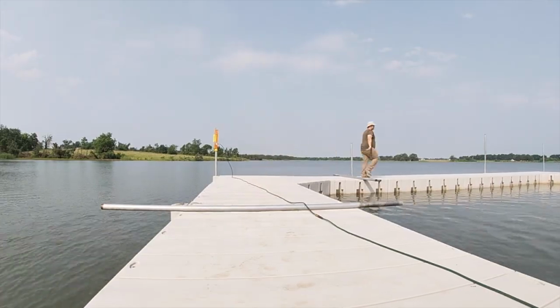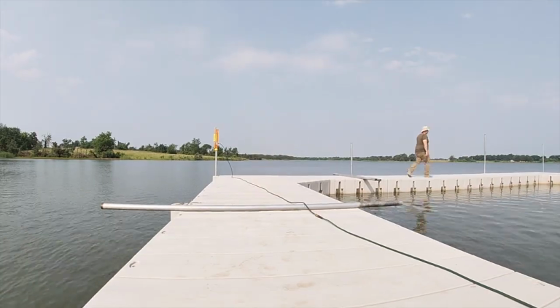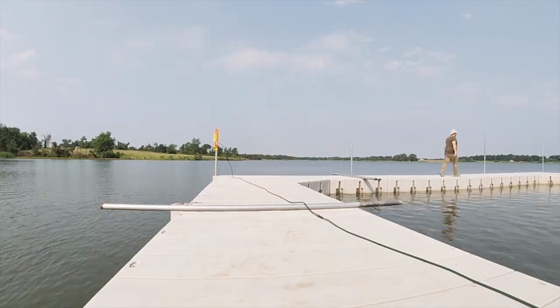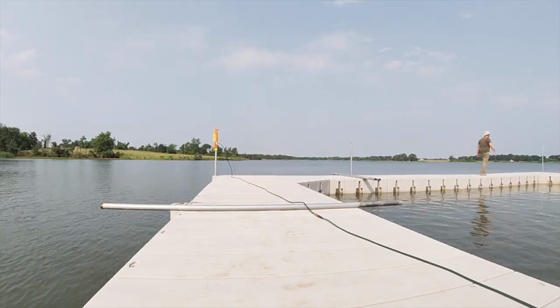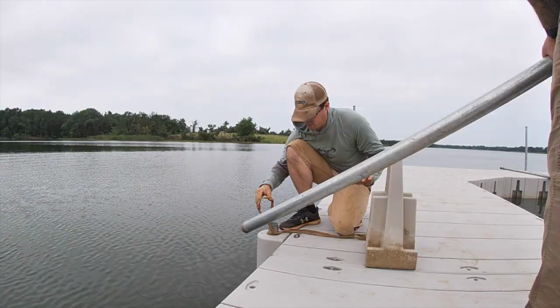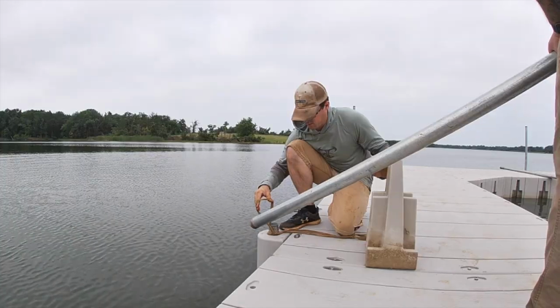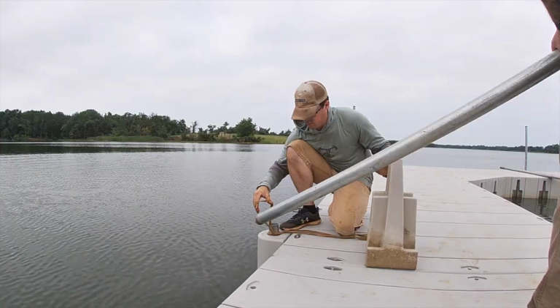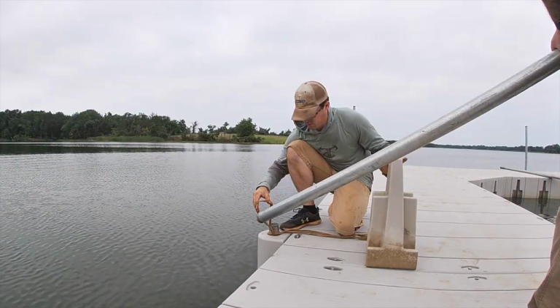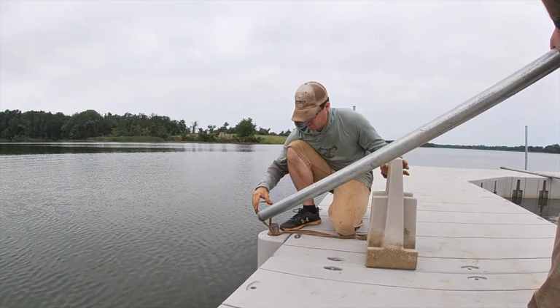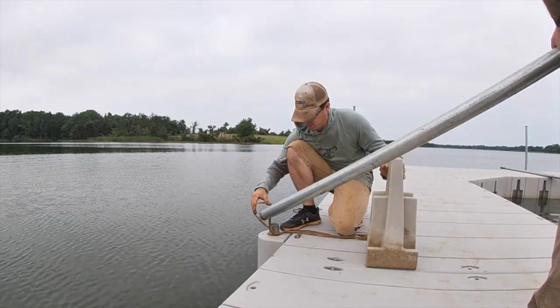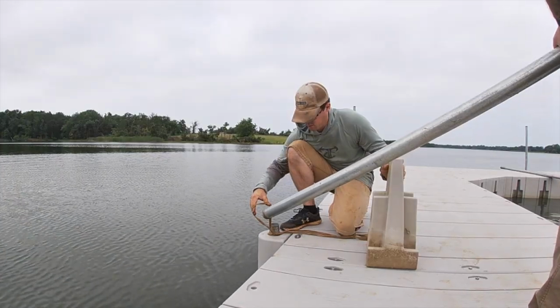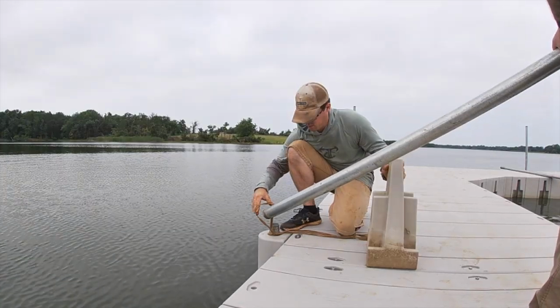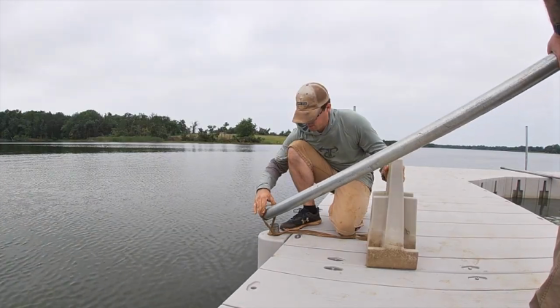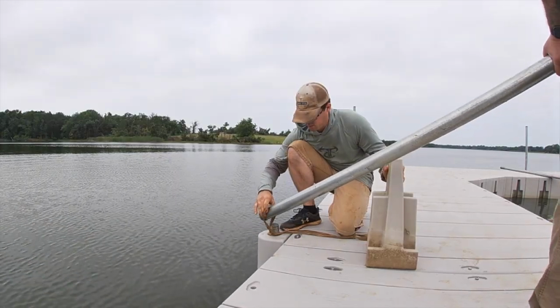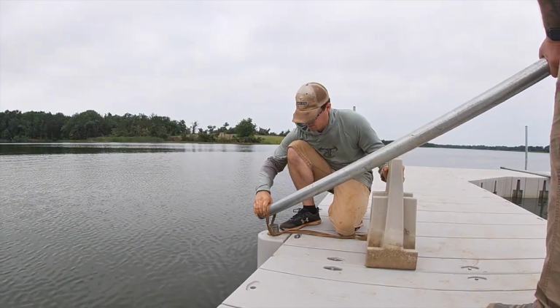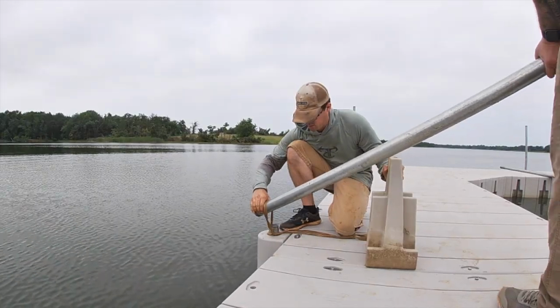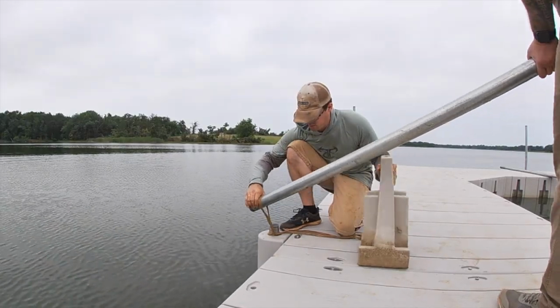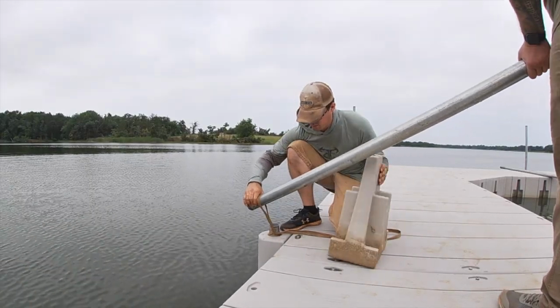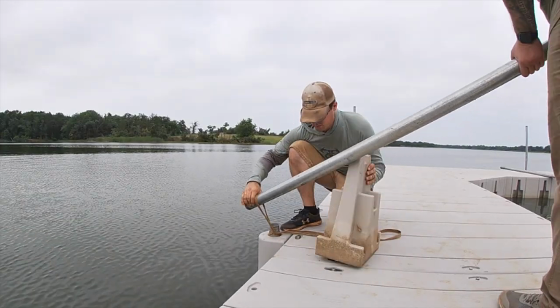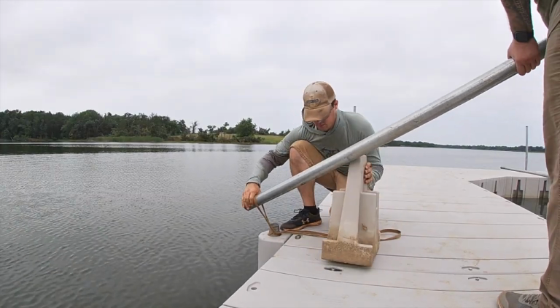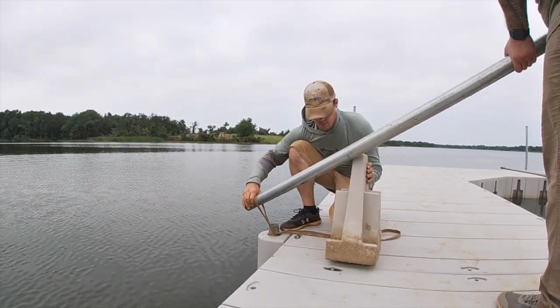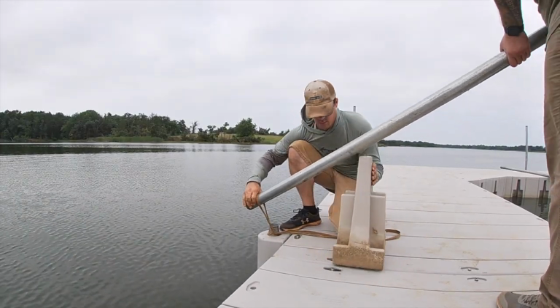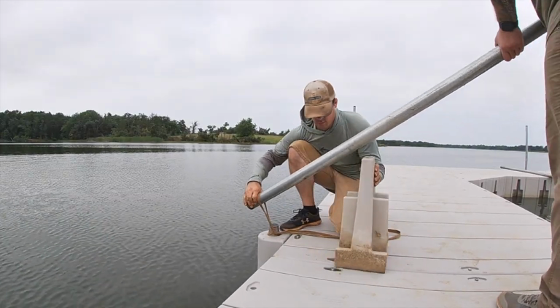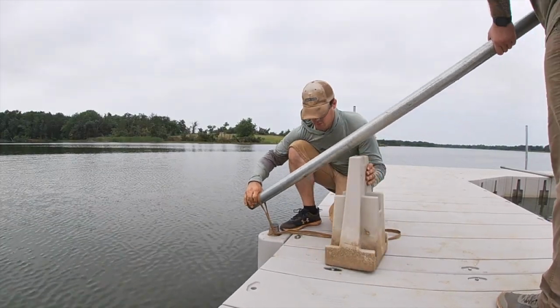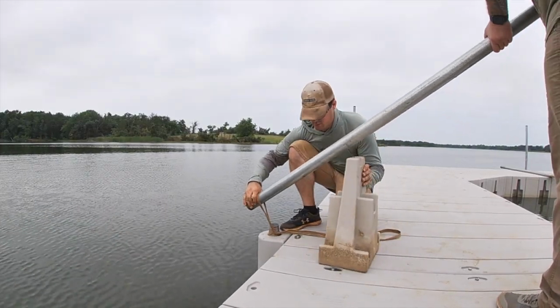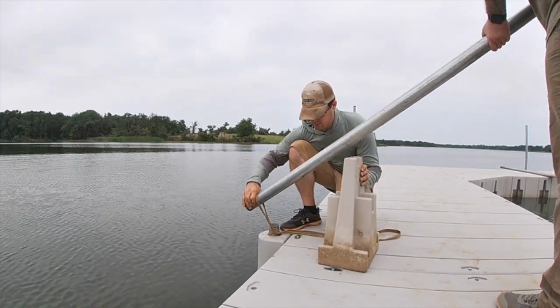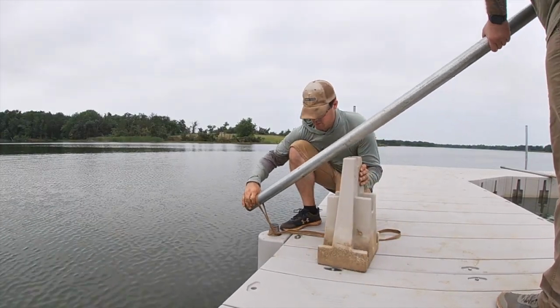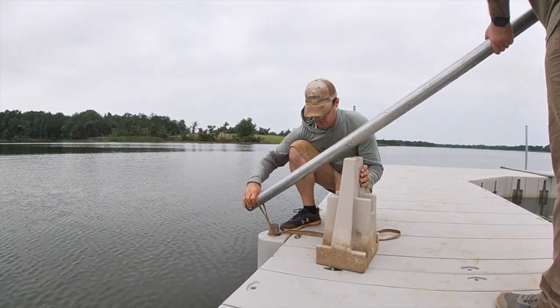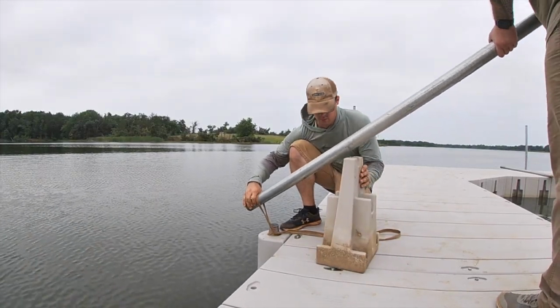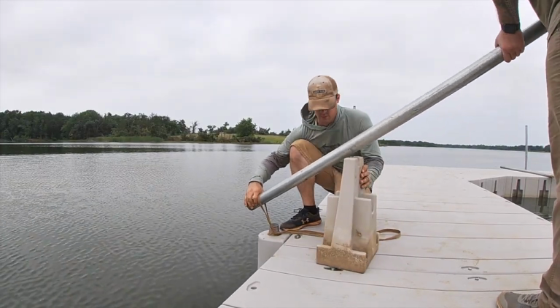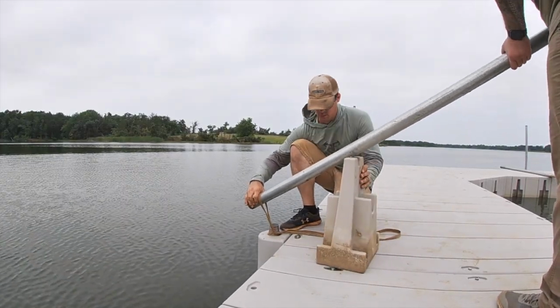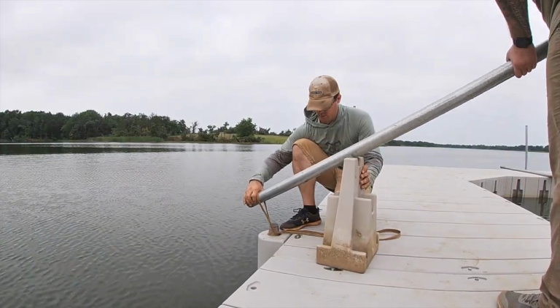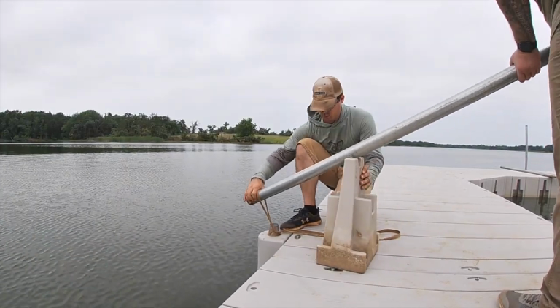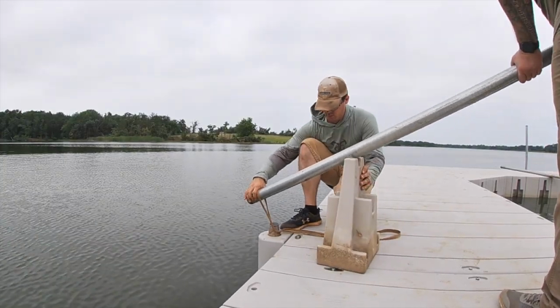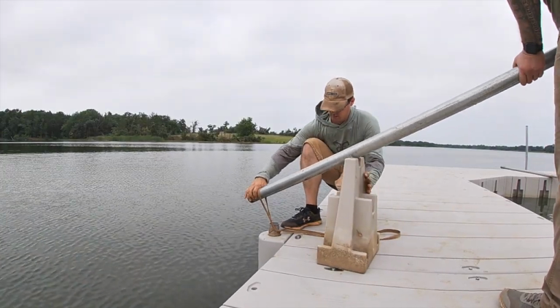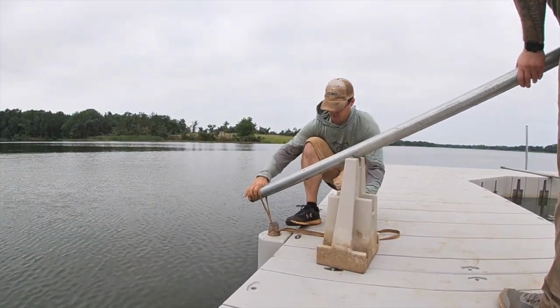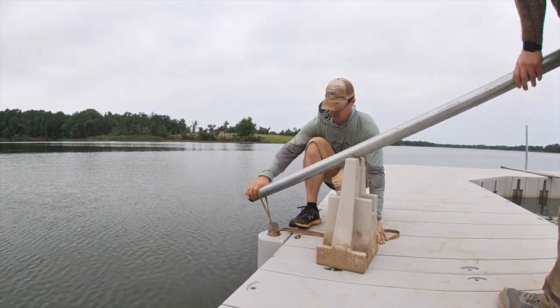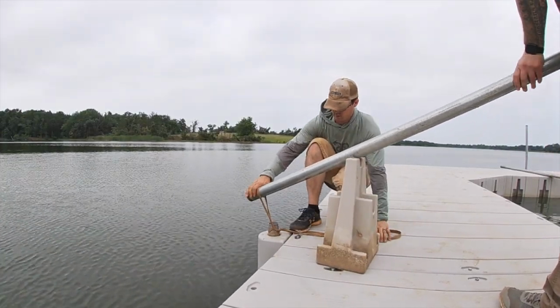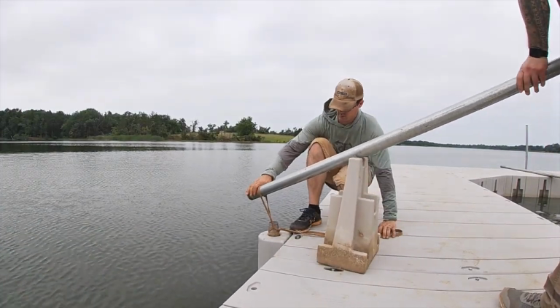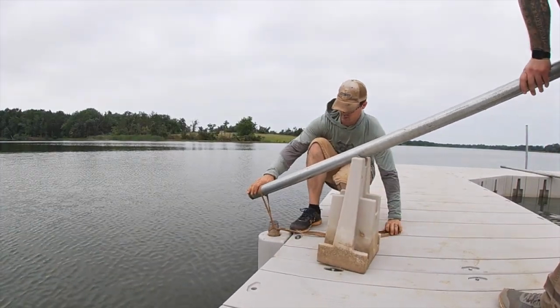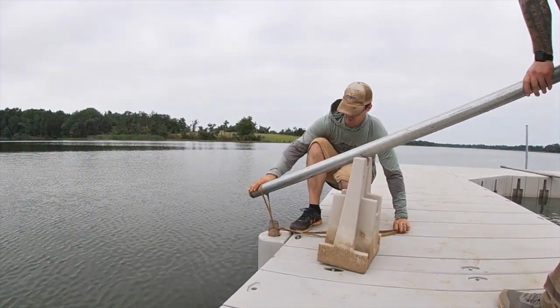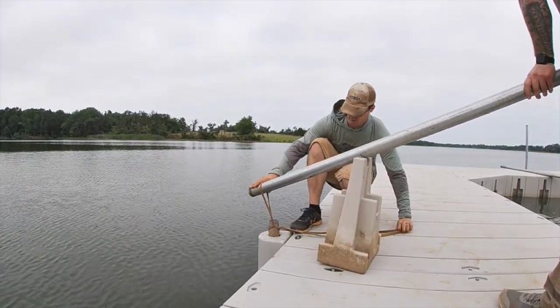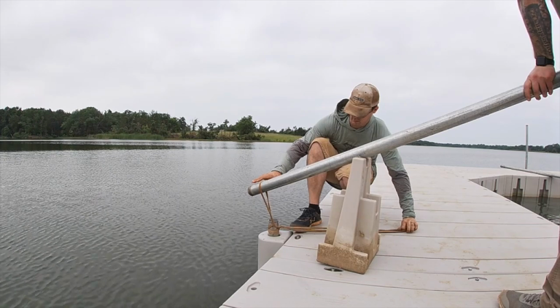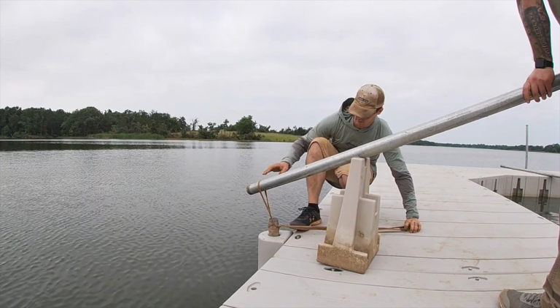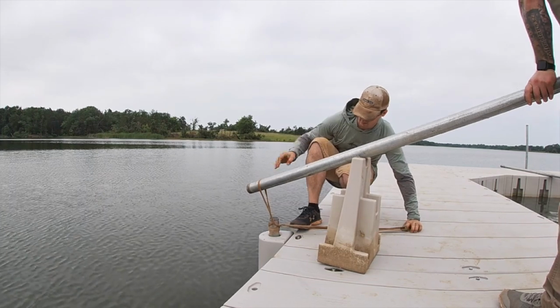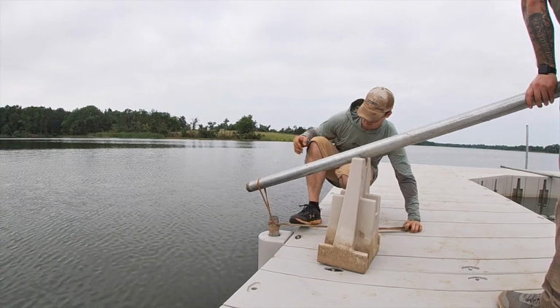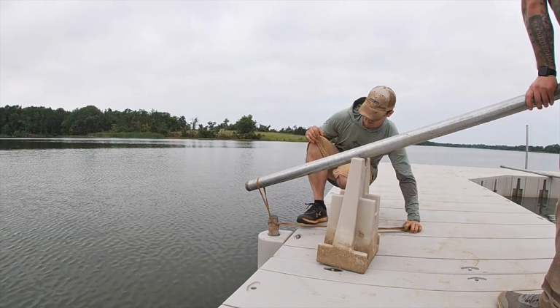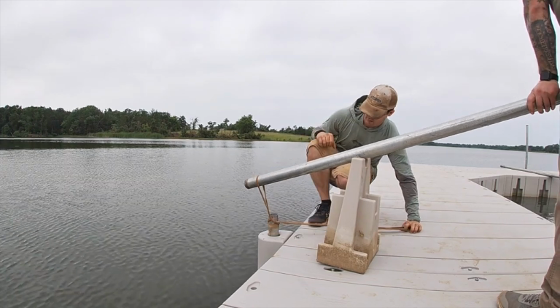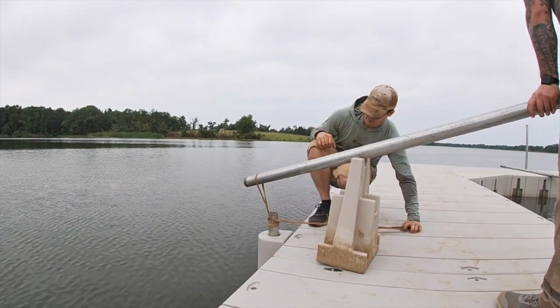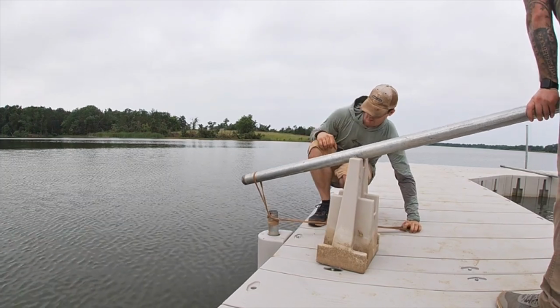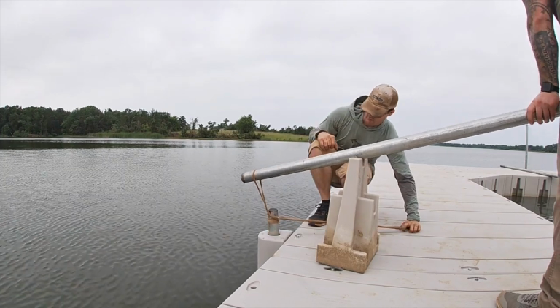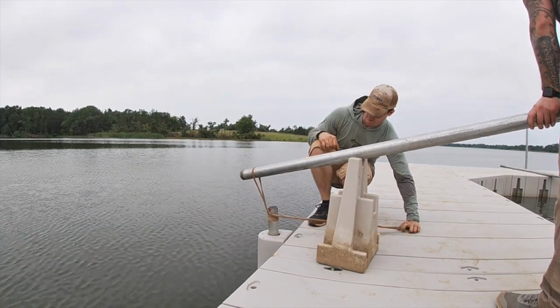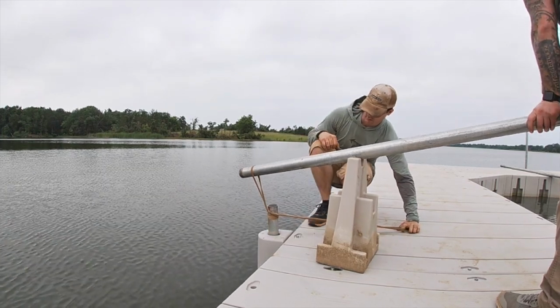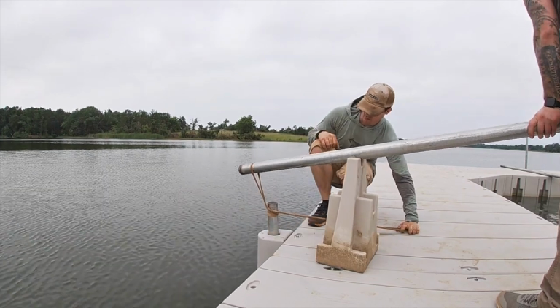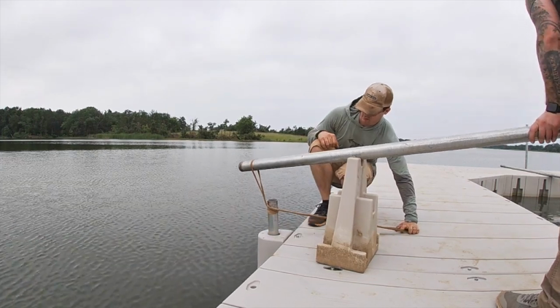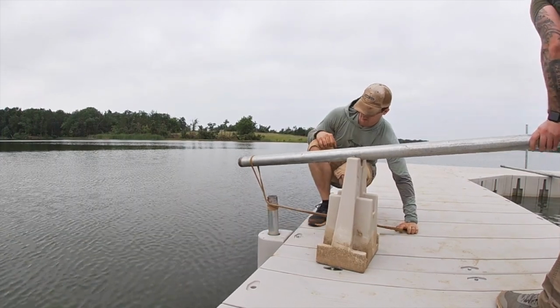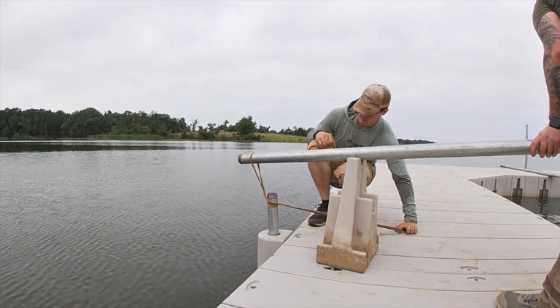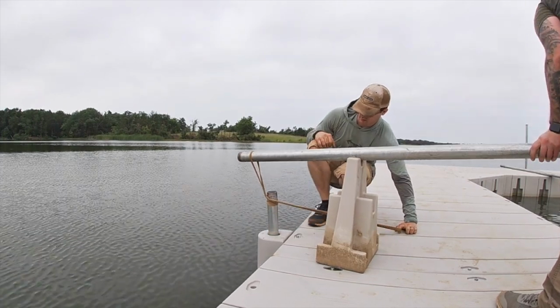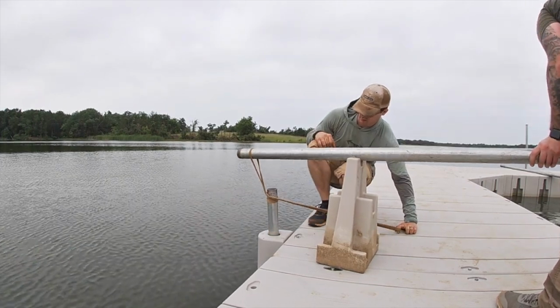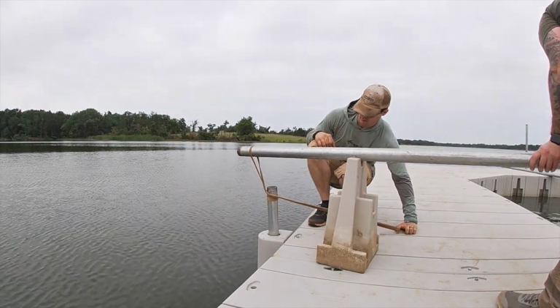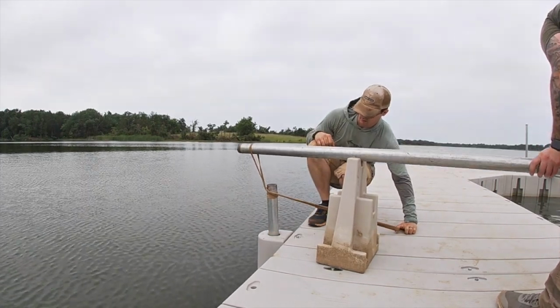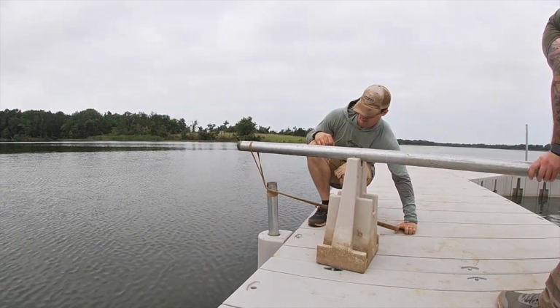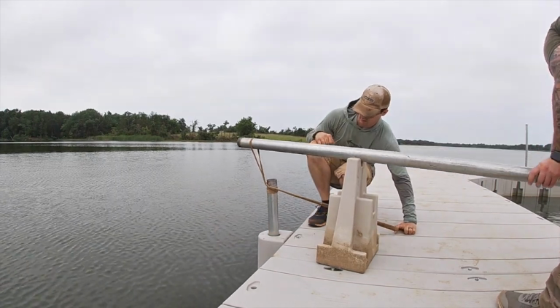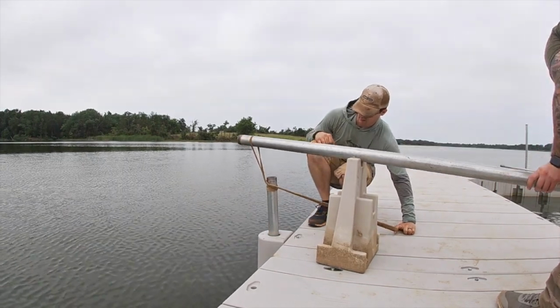If removal of the poles becomes necessary, leverage is employed due to the tenacious grip of the surrounding mud.